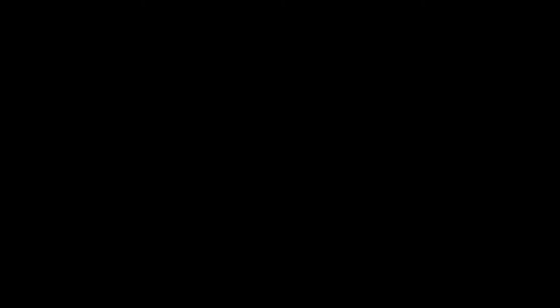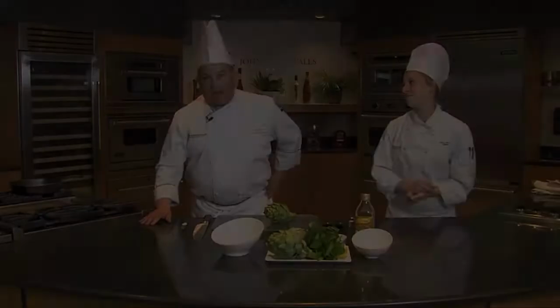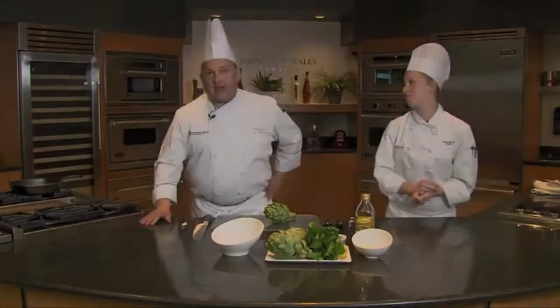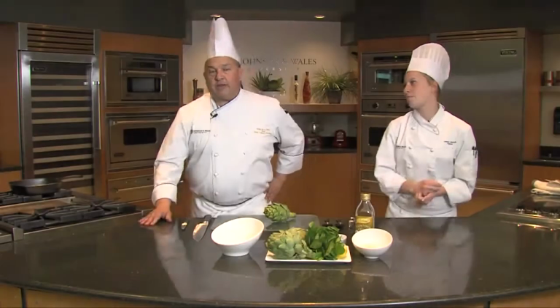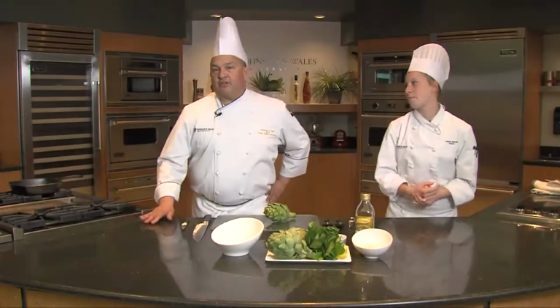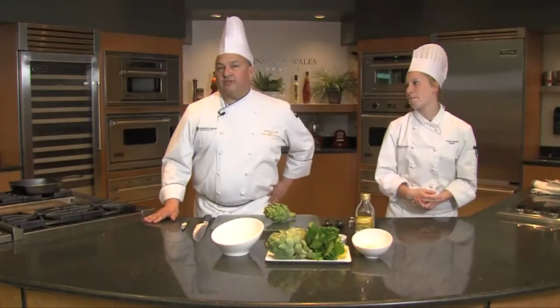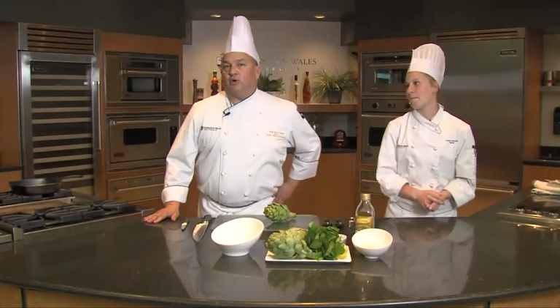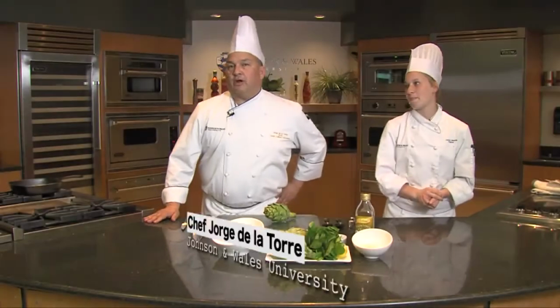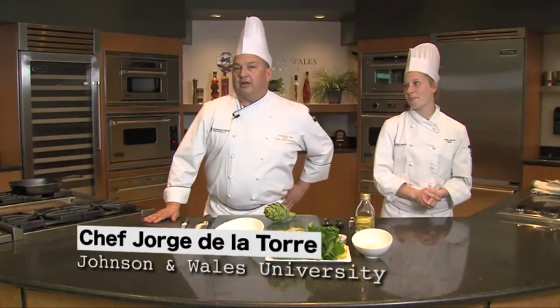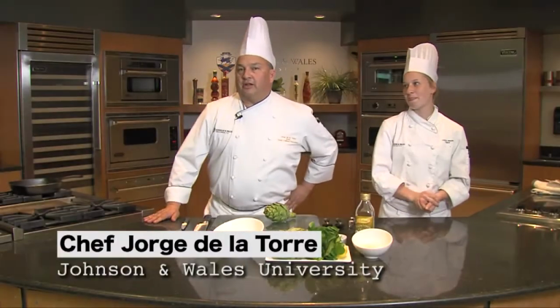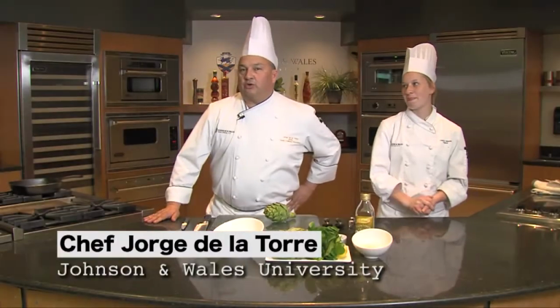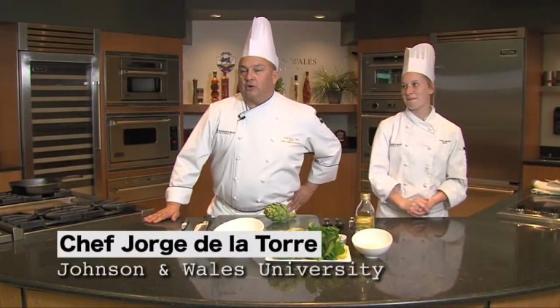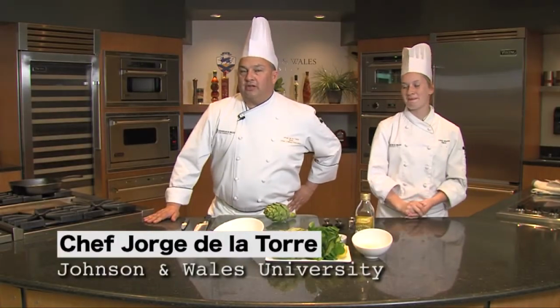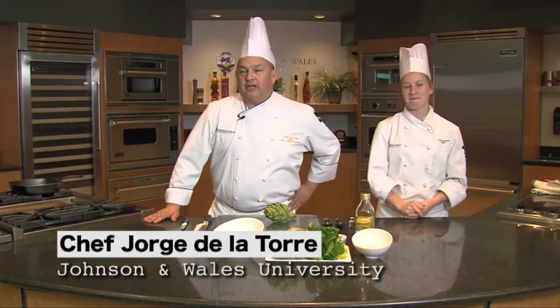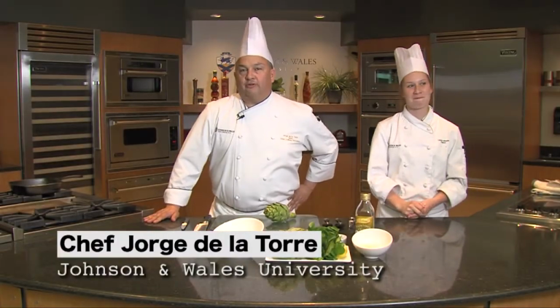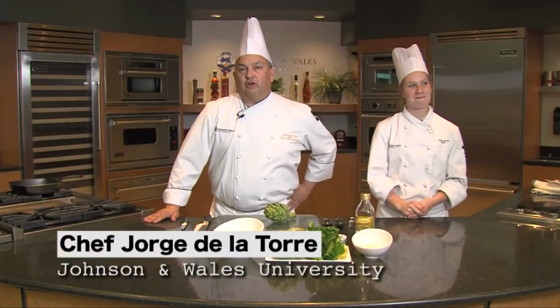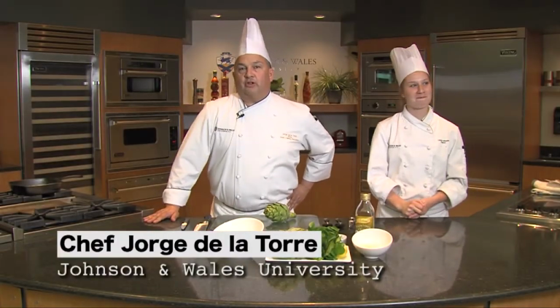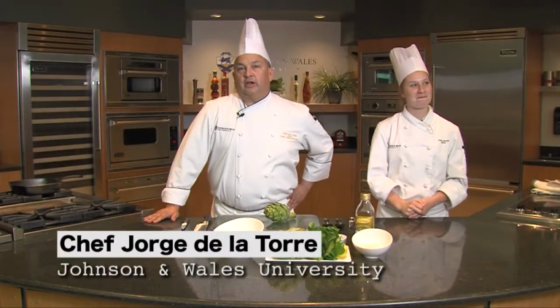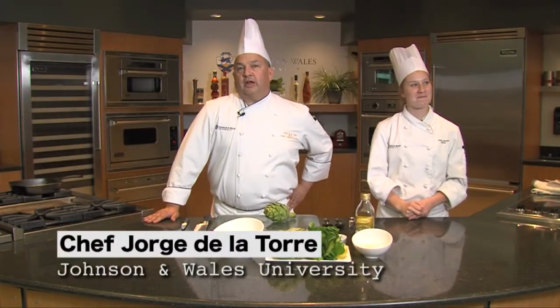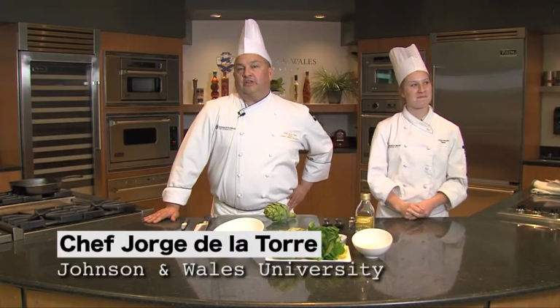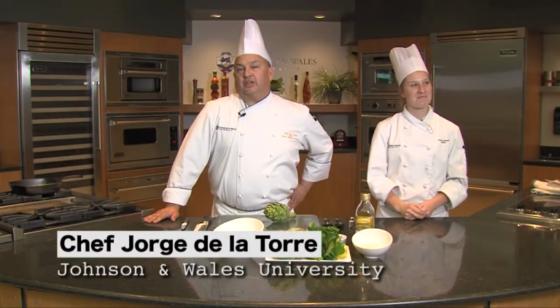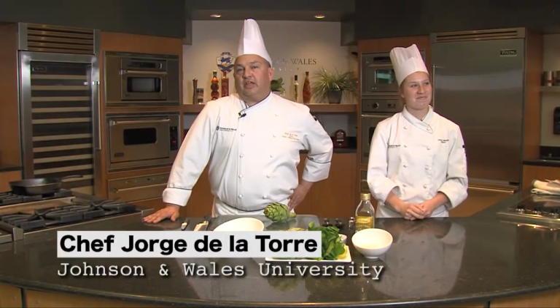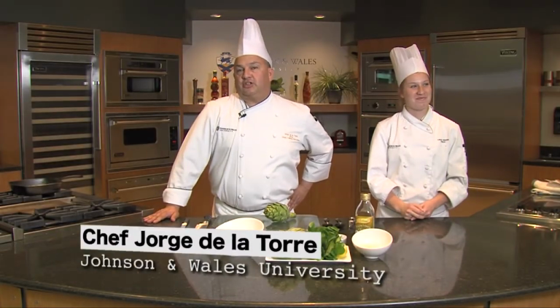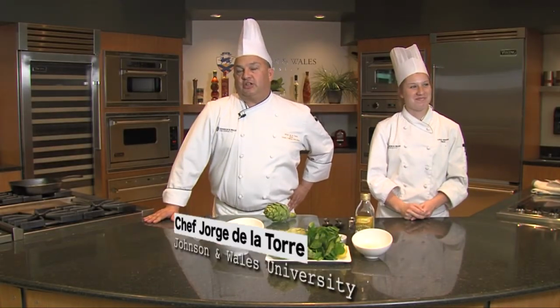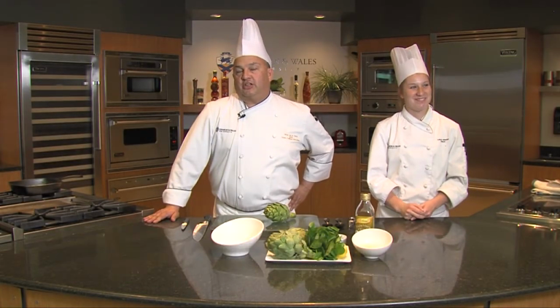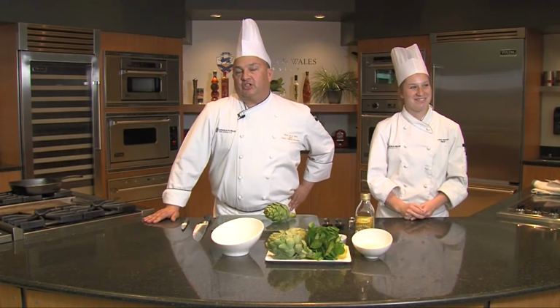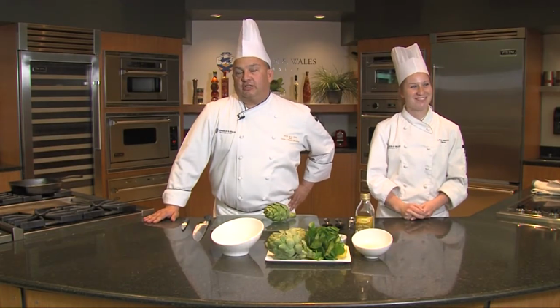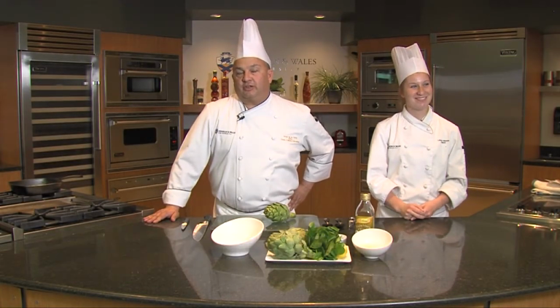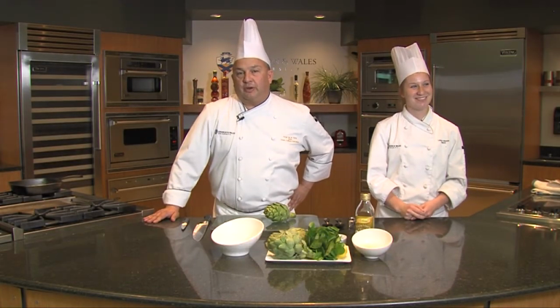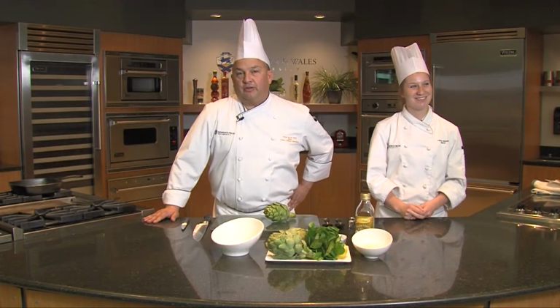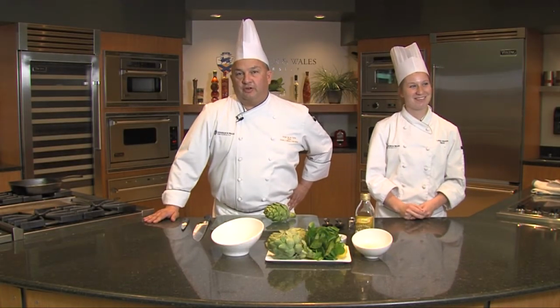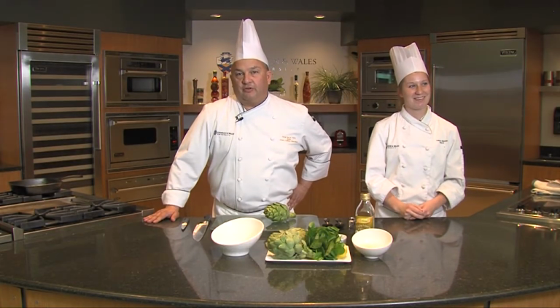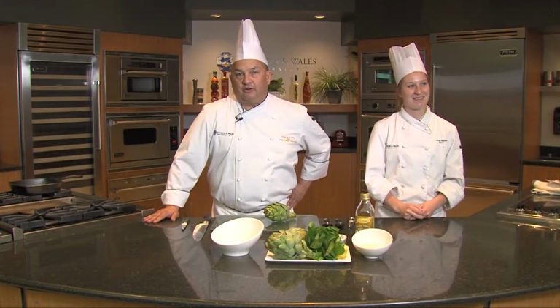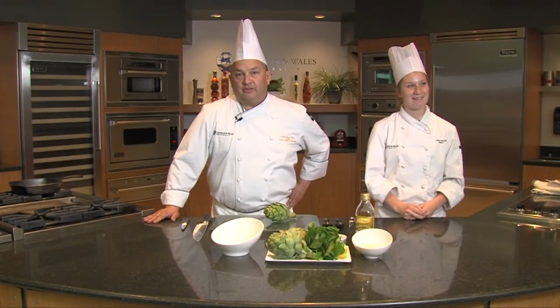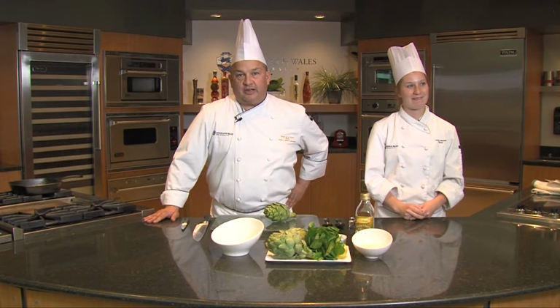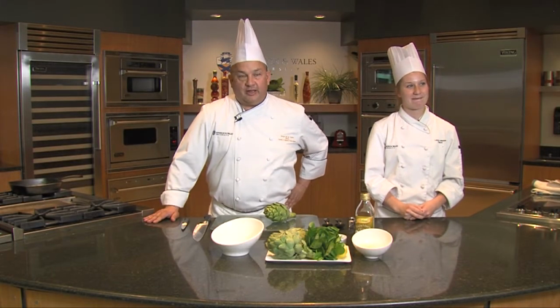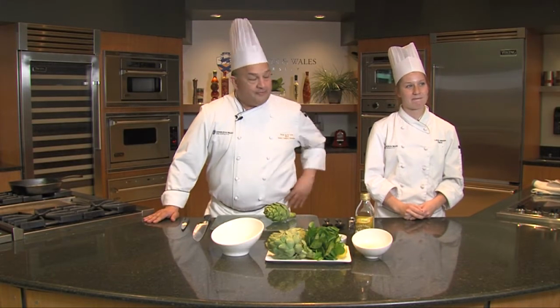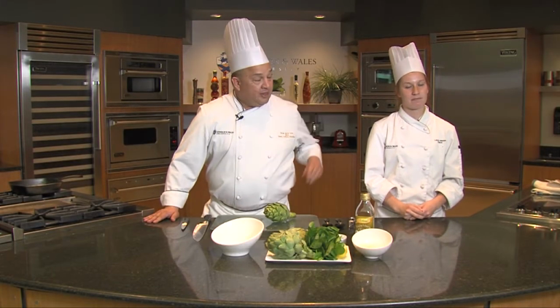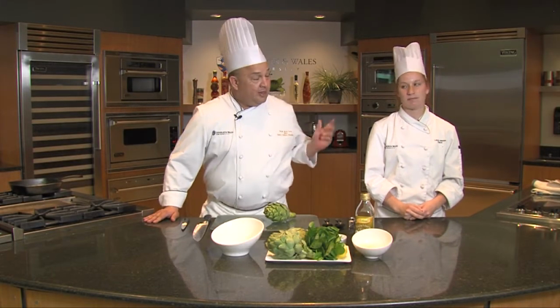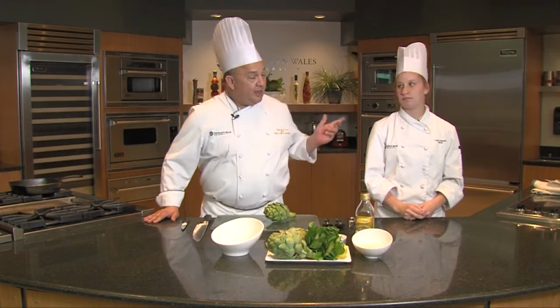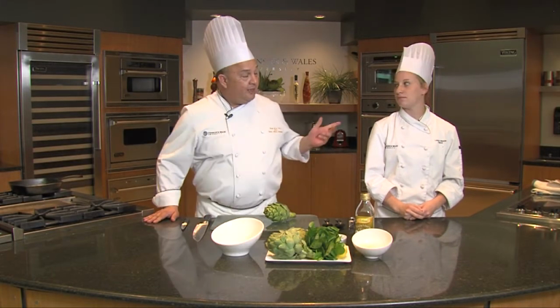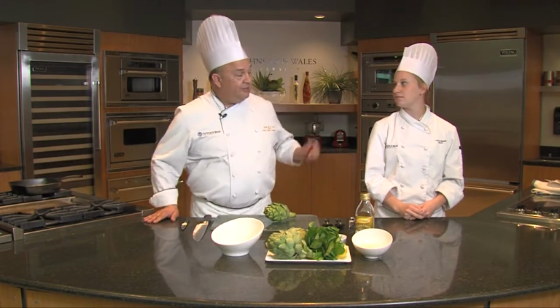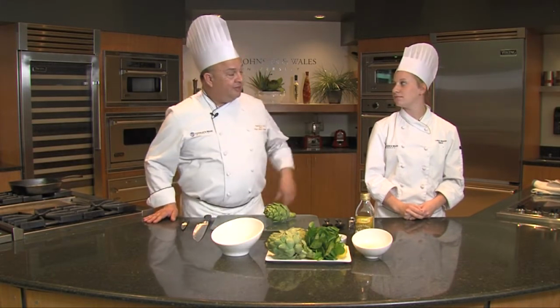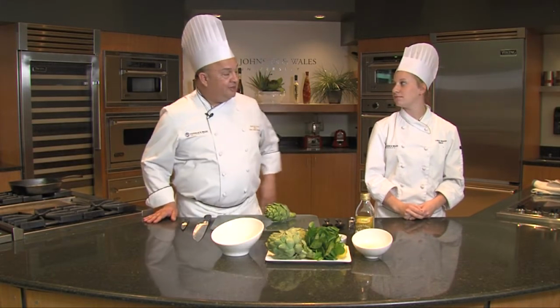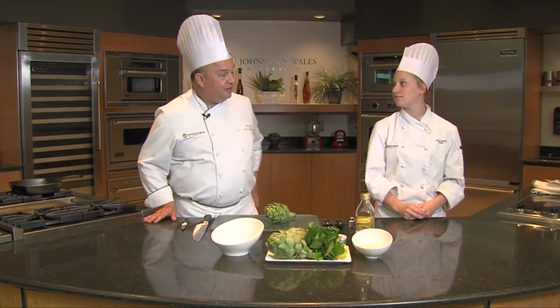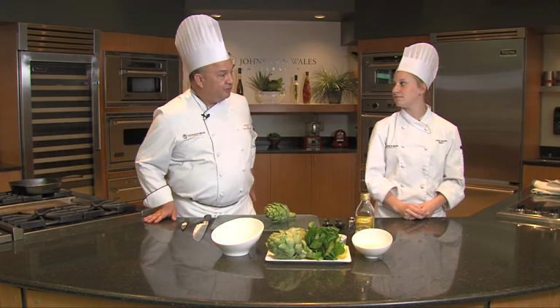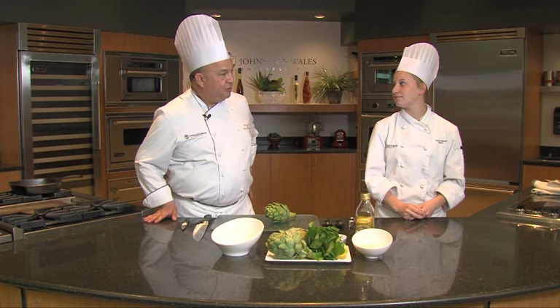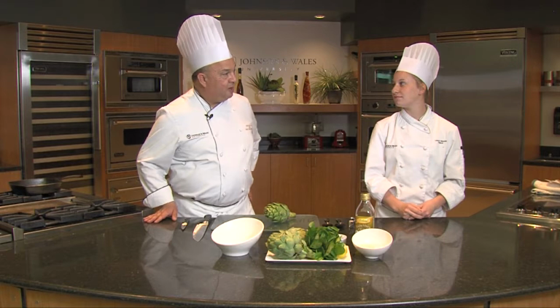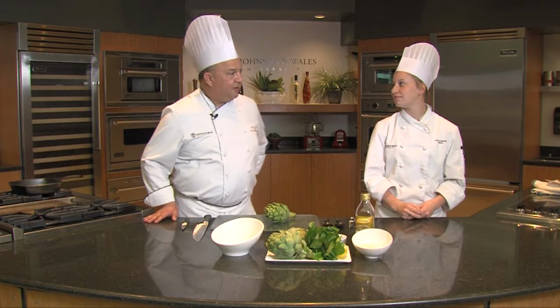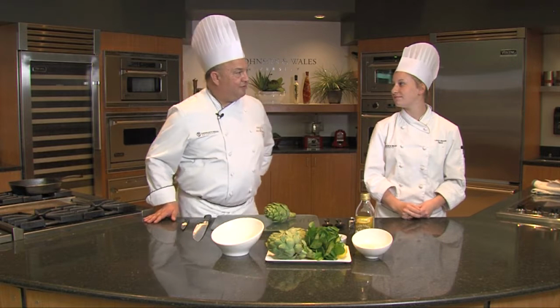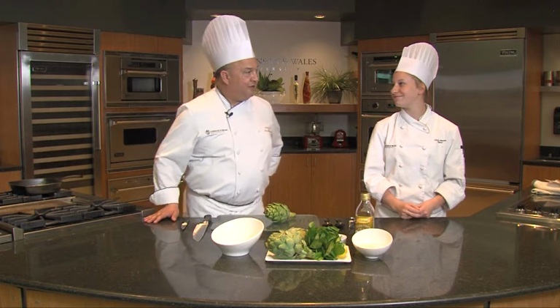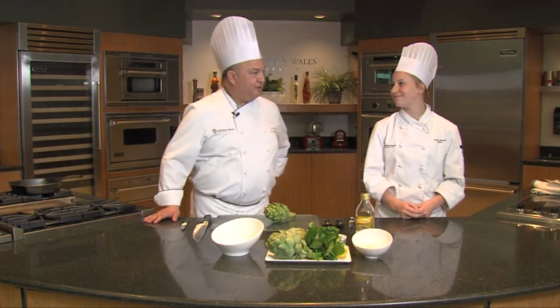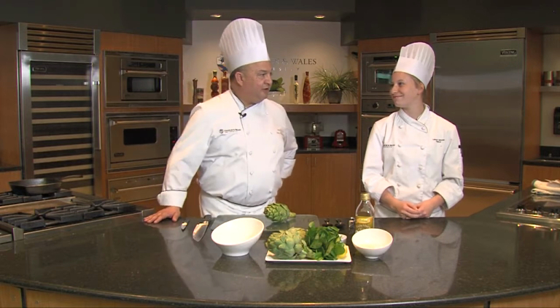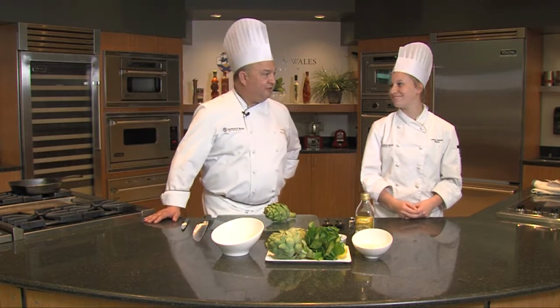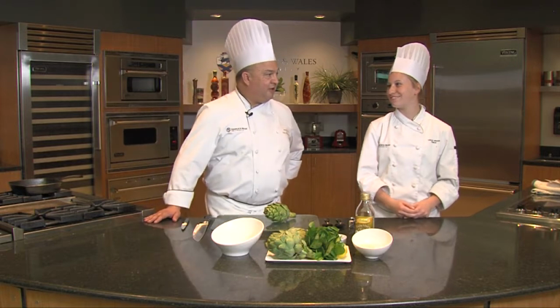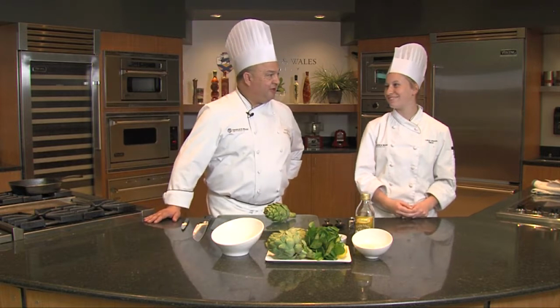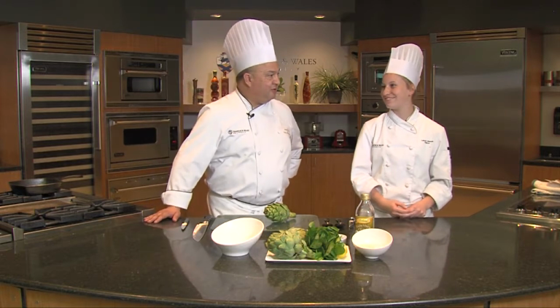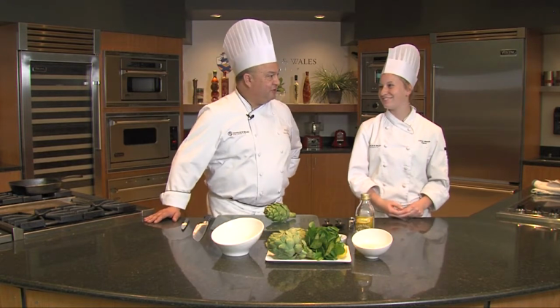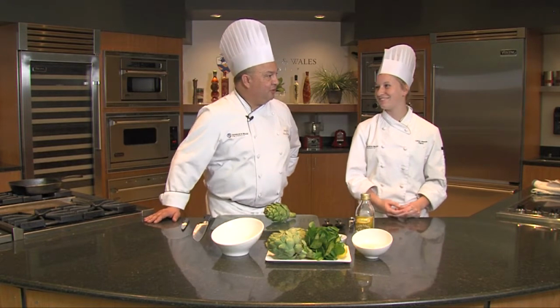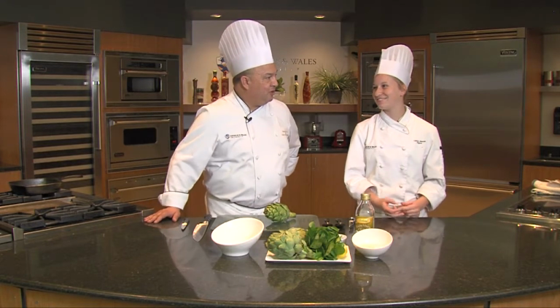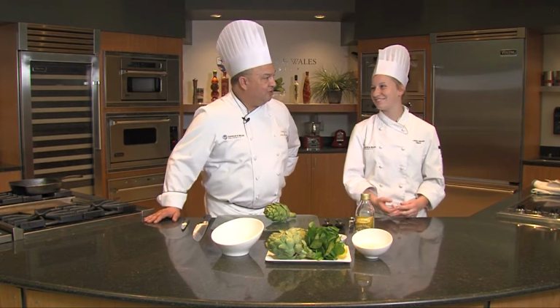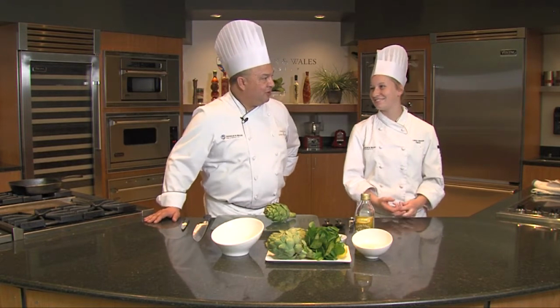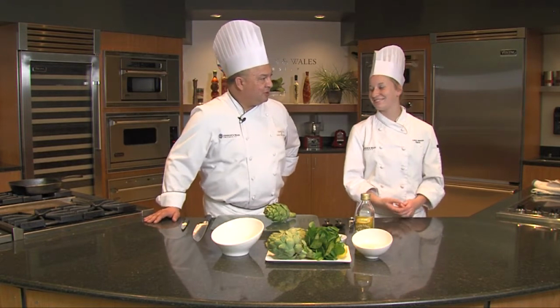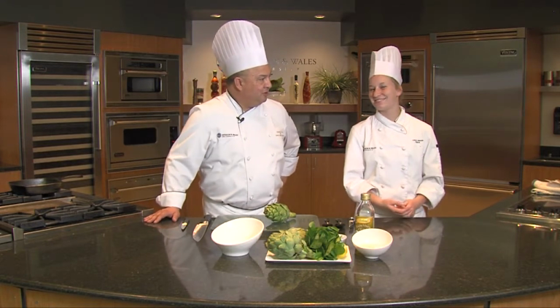Hi, I'm Chef Jorge De La Torre, Dean of Culinary Education at Johnson & Wales University. And this is one of my favorite fellows, Lauren Markle.